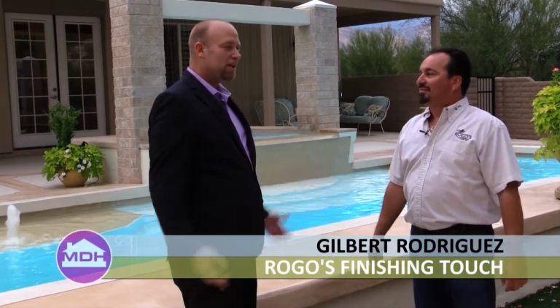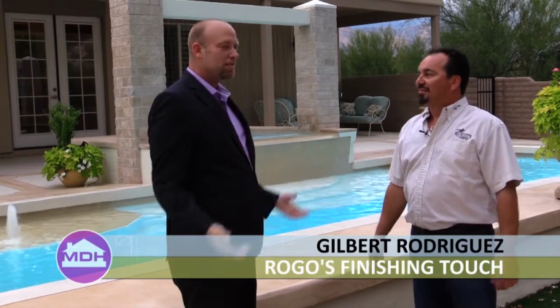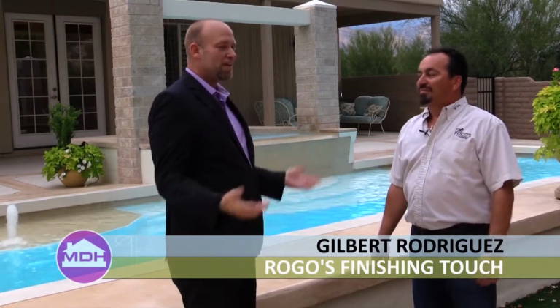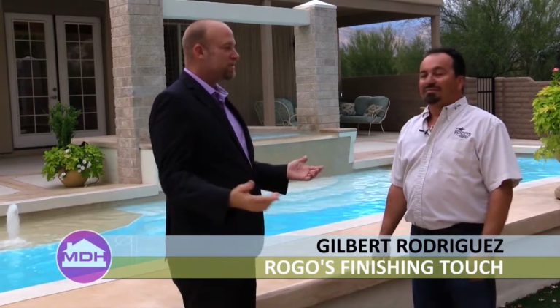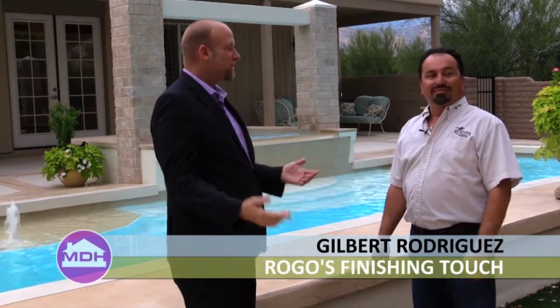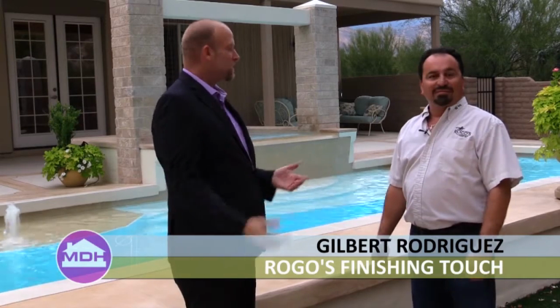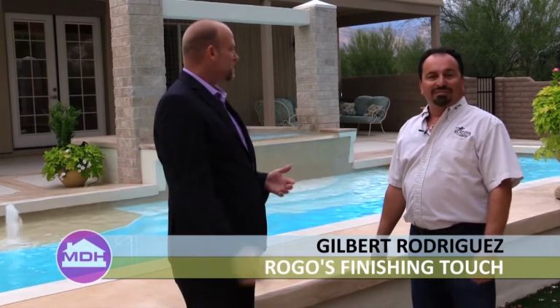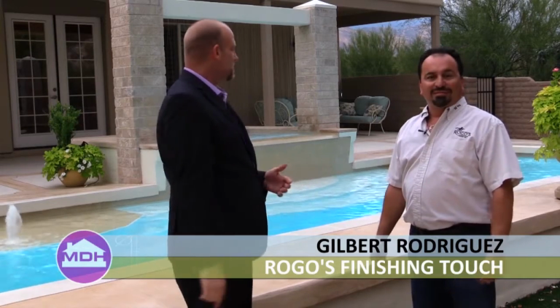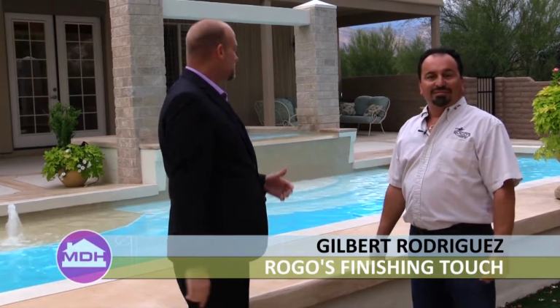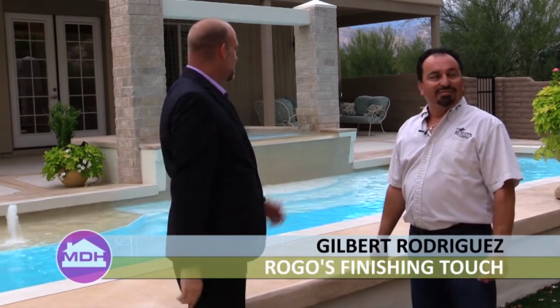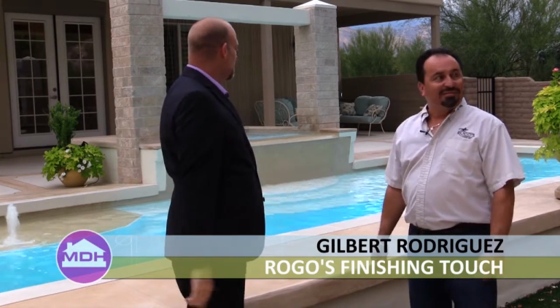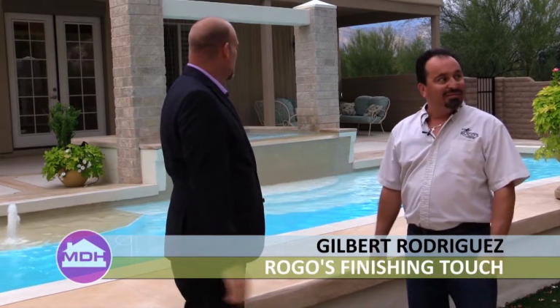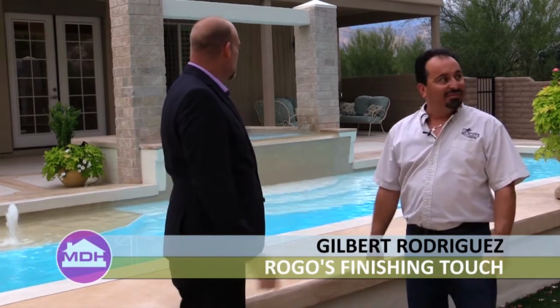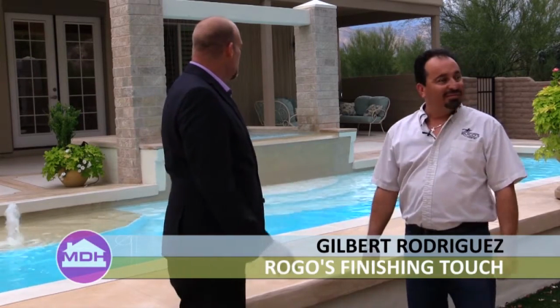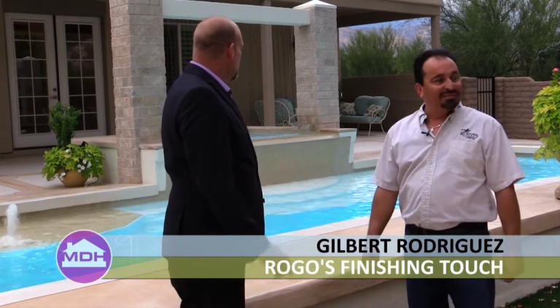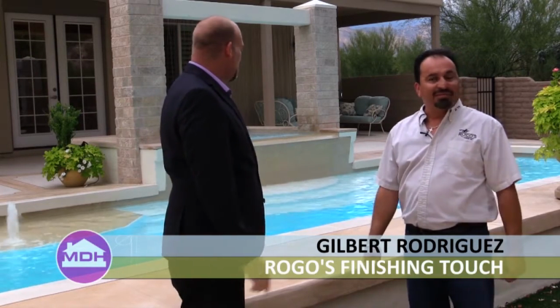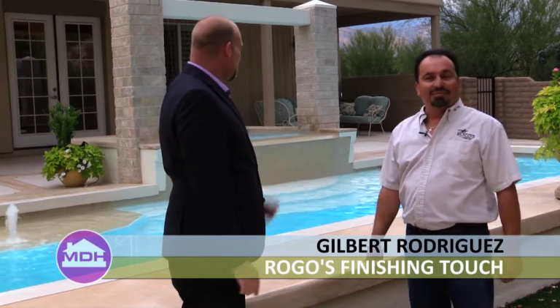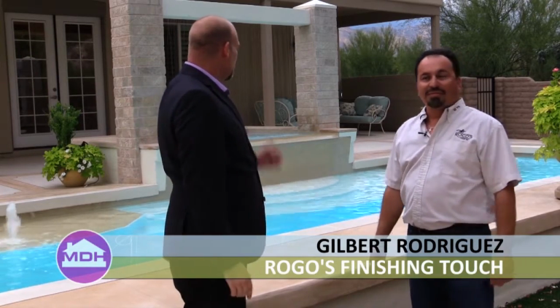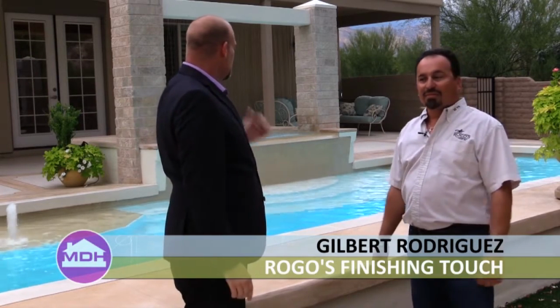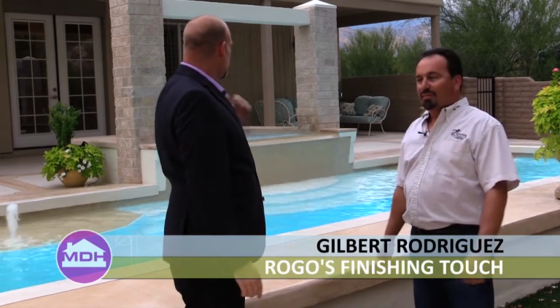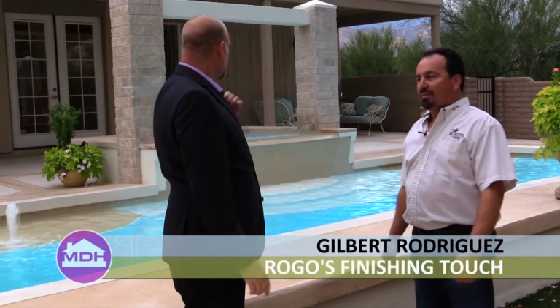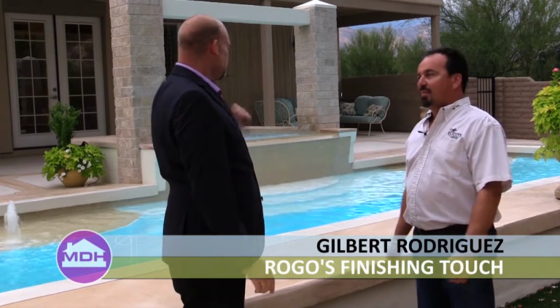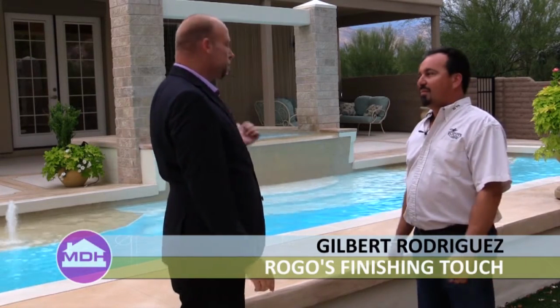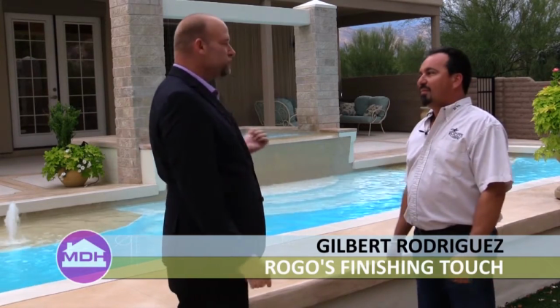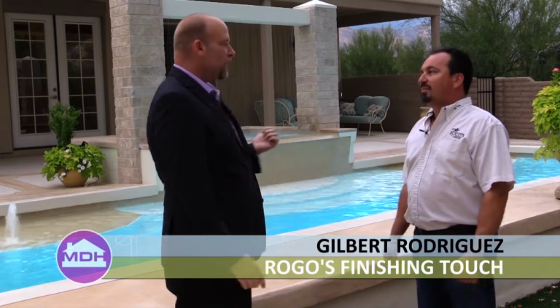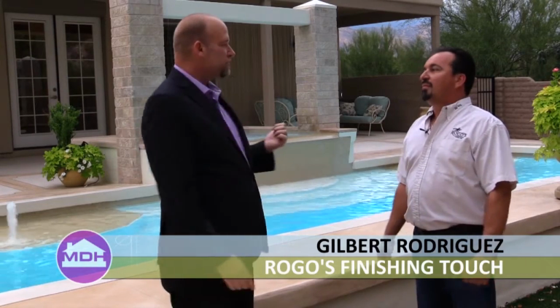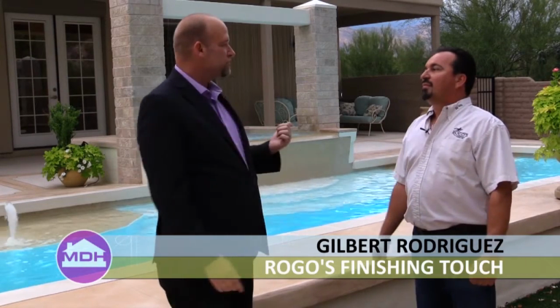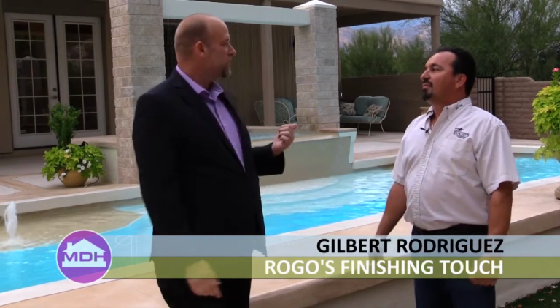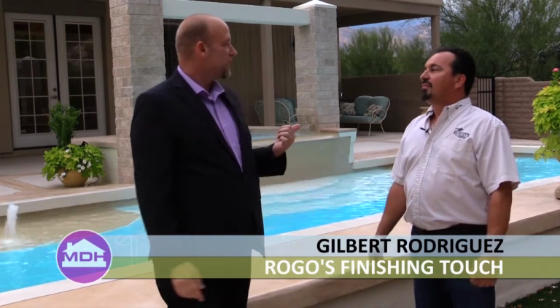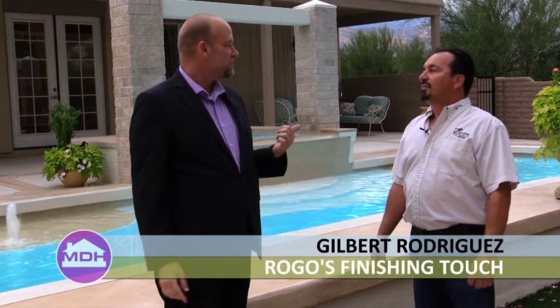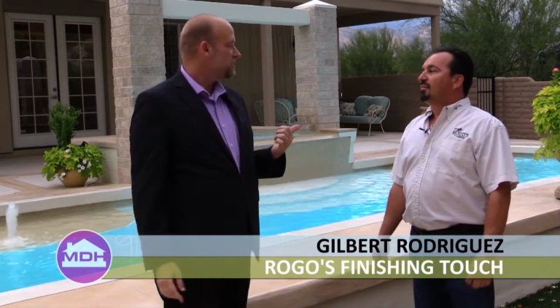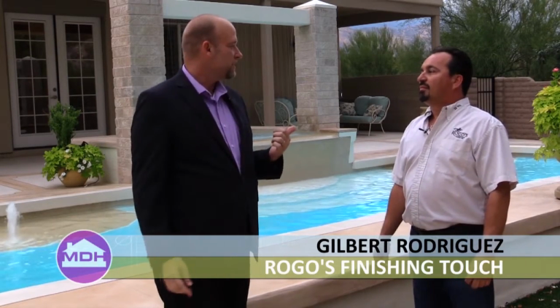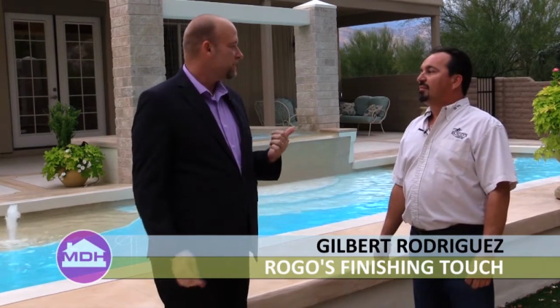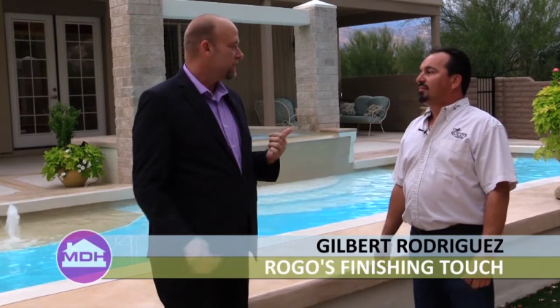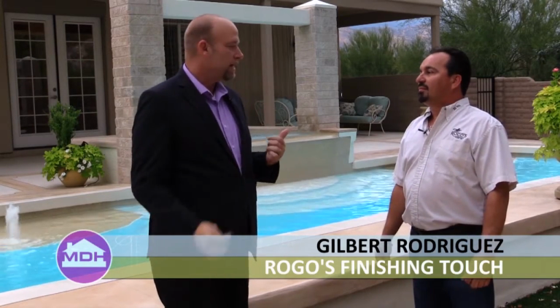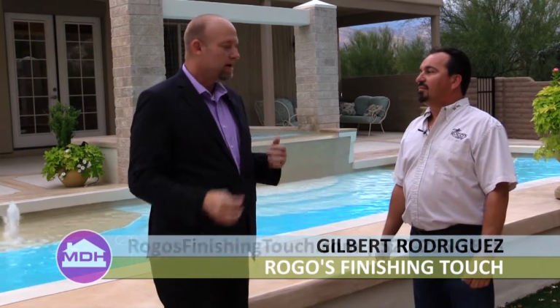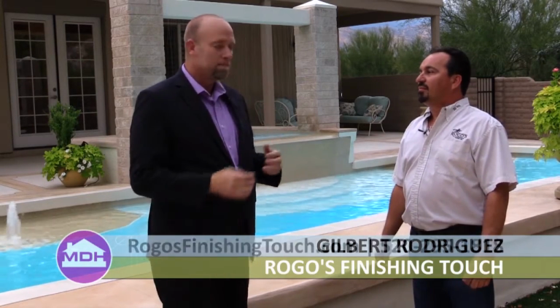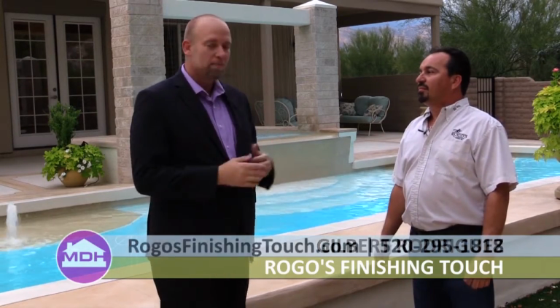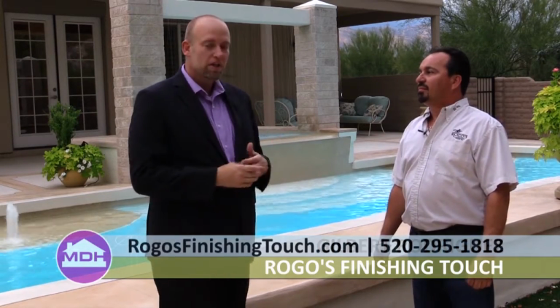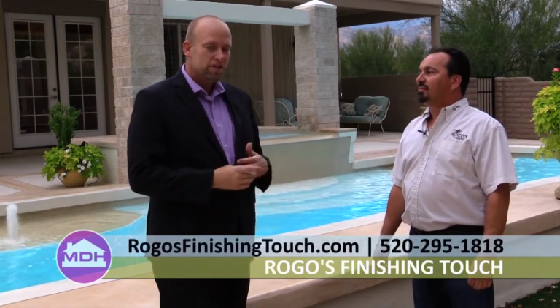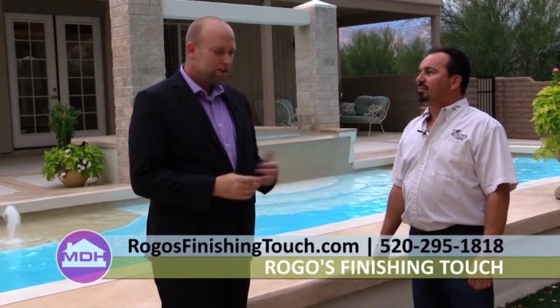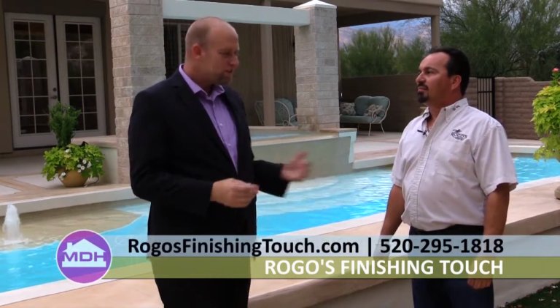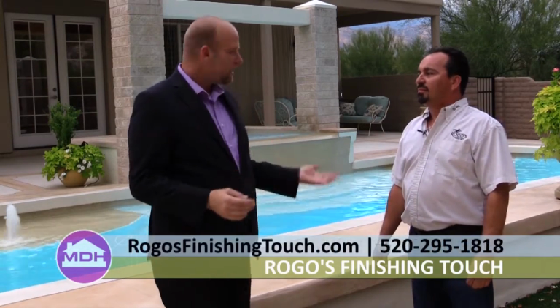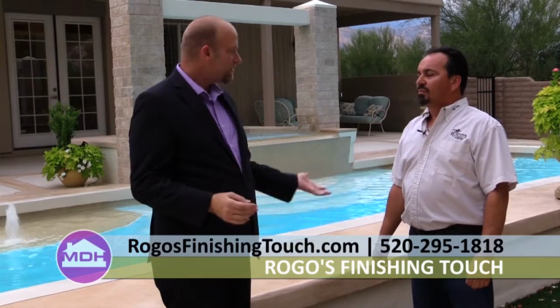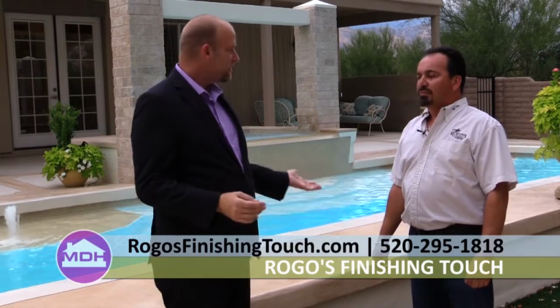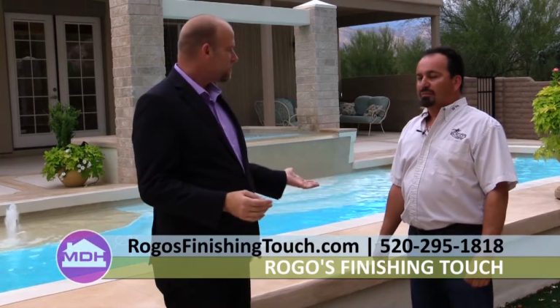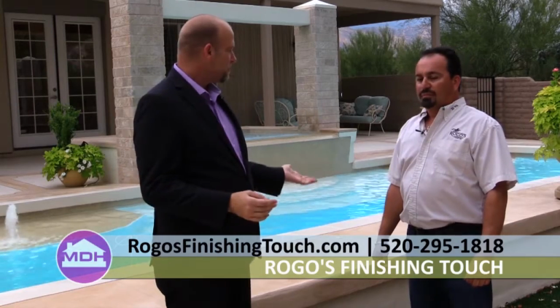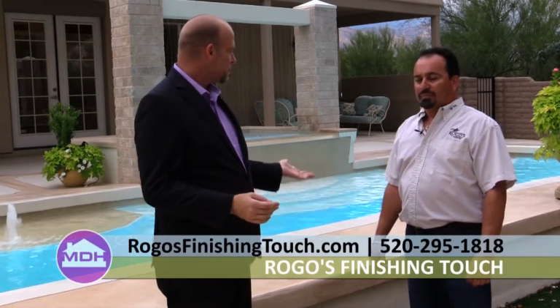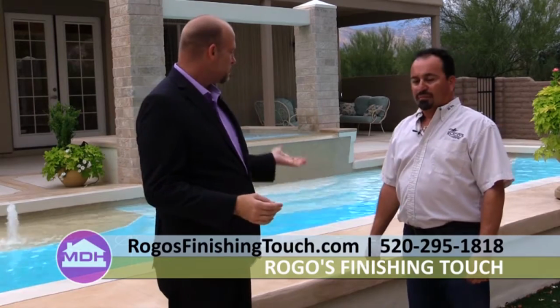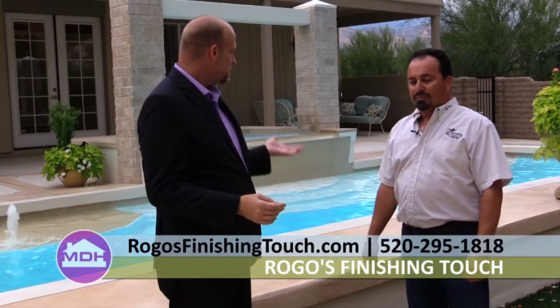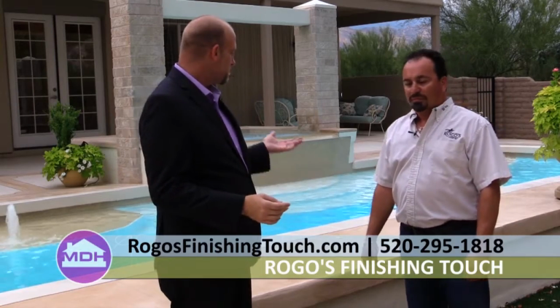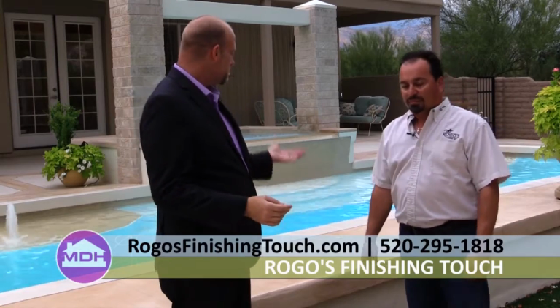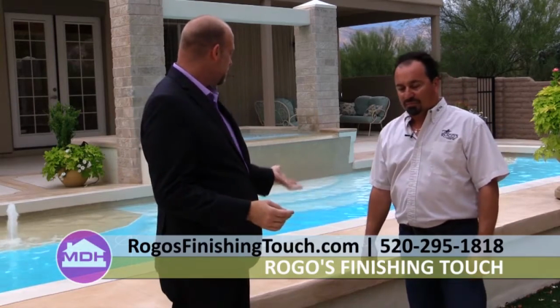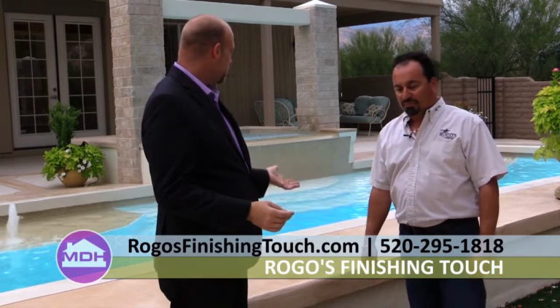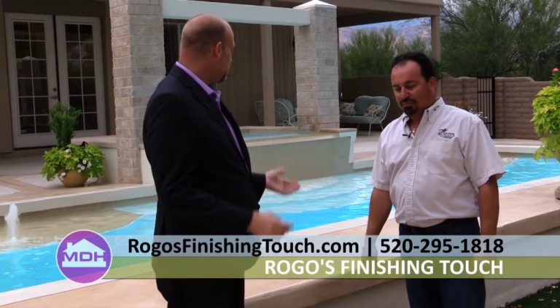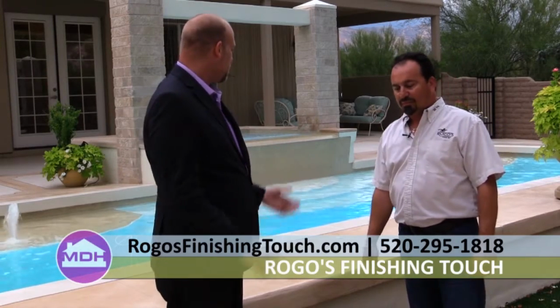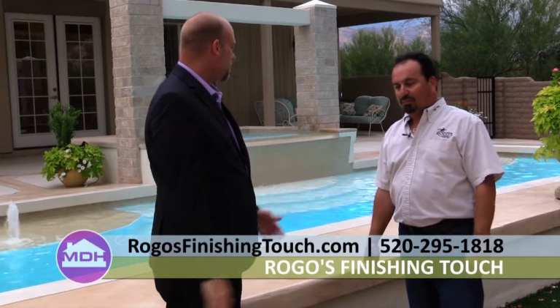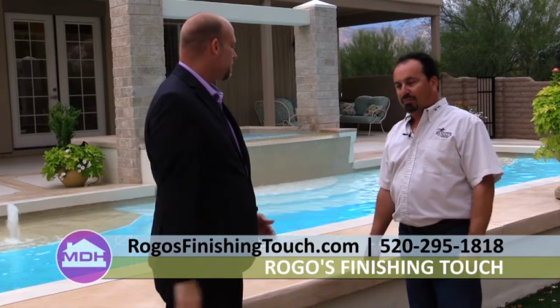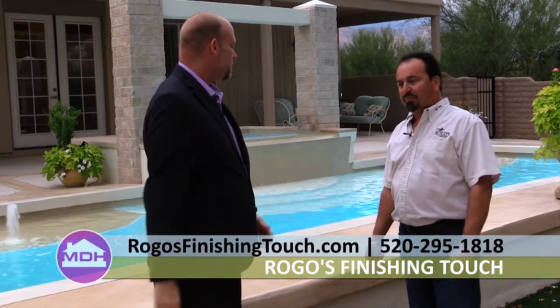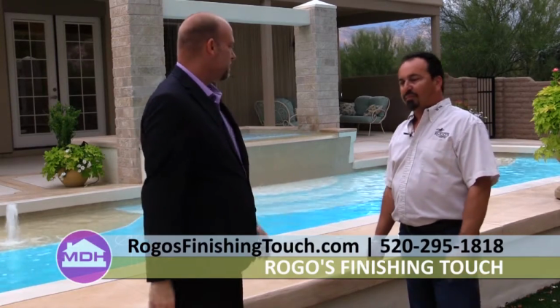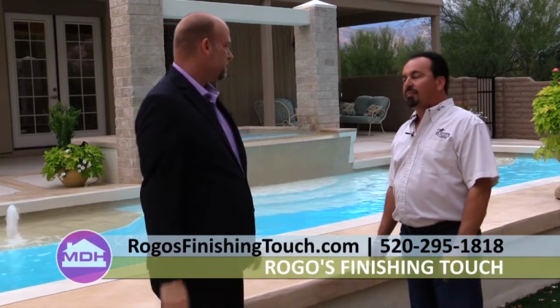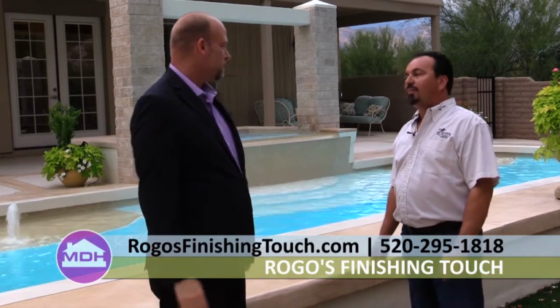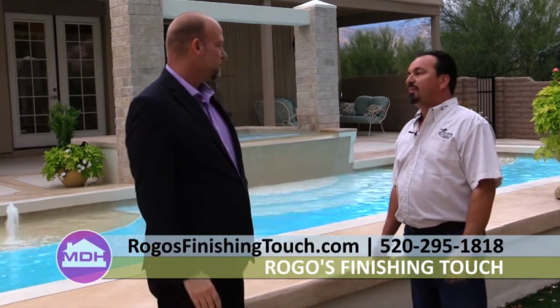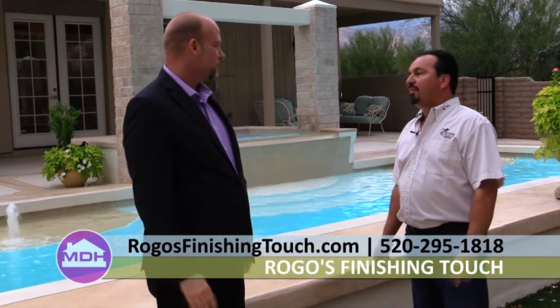We love having you guys on the show. We were at a beautiful job that you guys did. Tell us about this — it's beautiful concrete work that you did here.